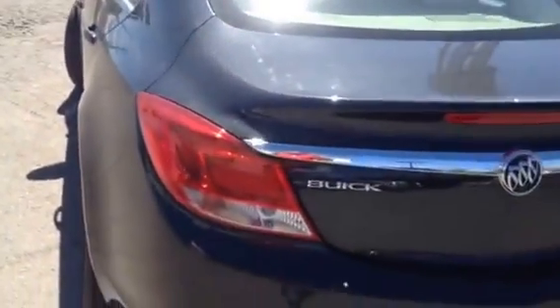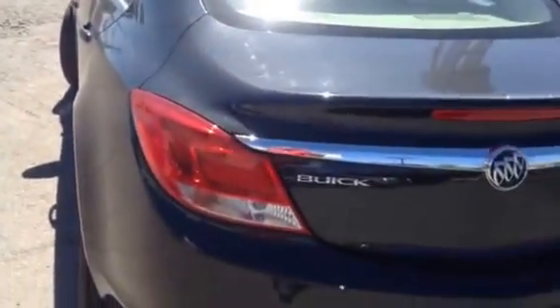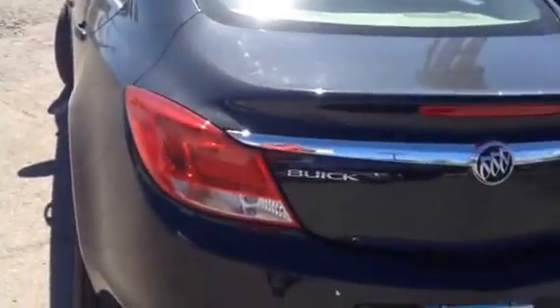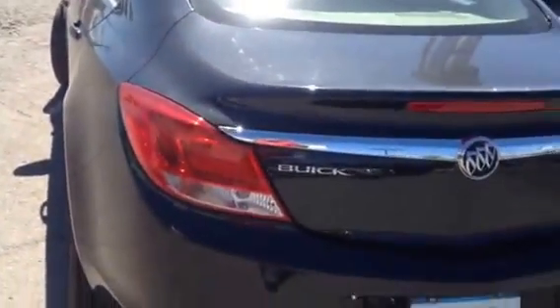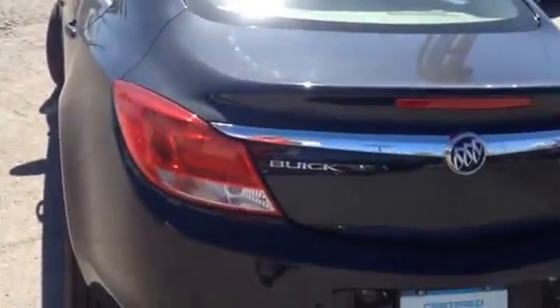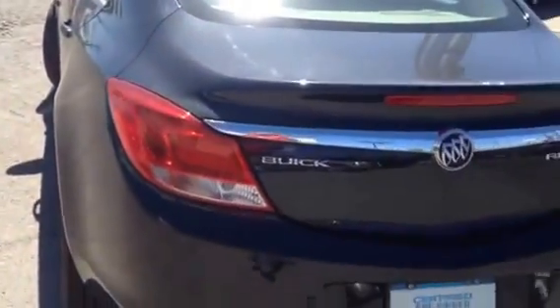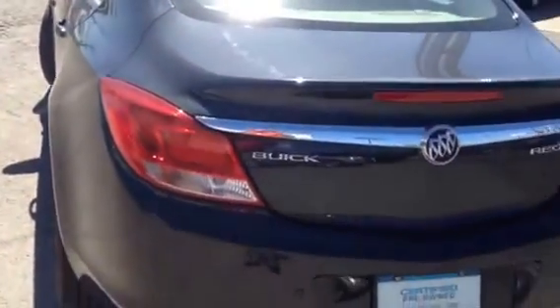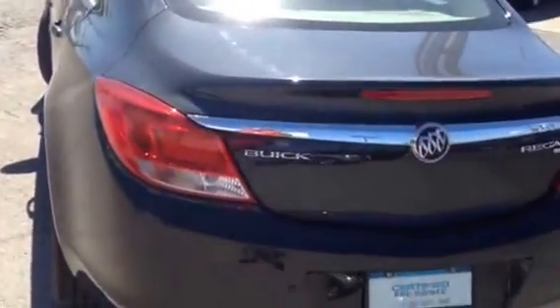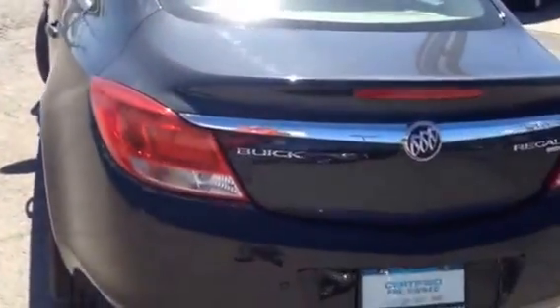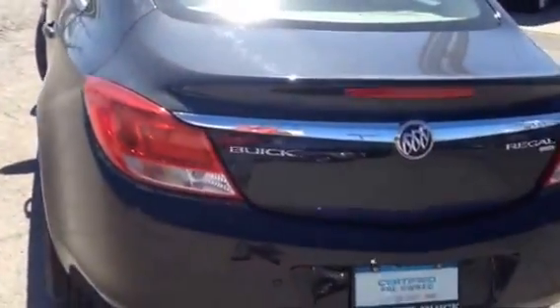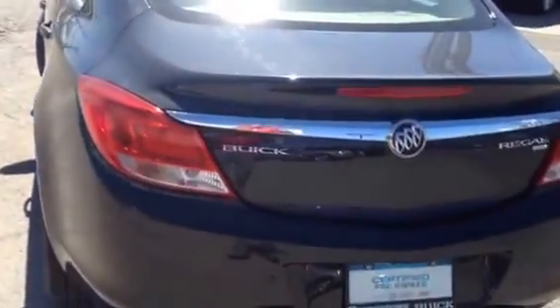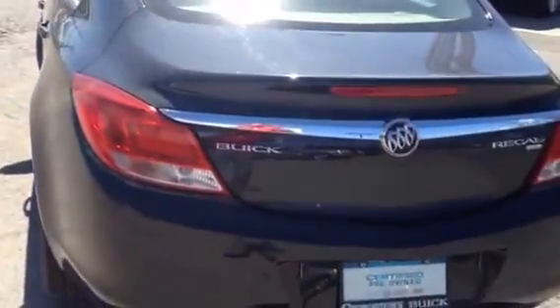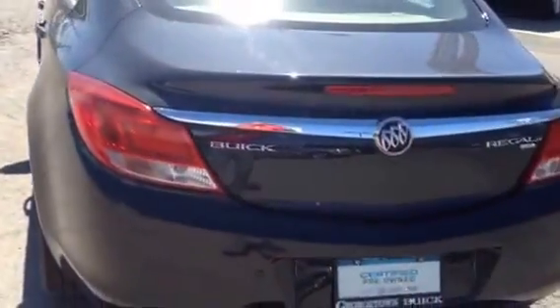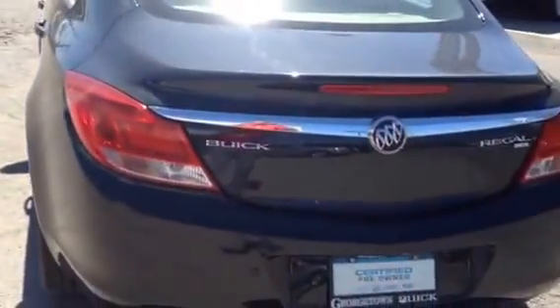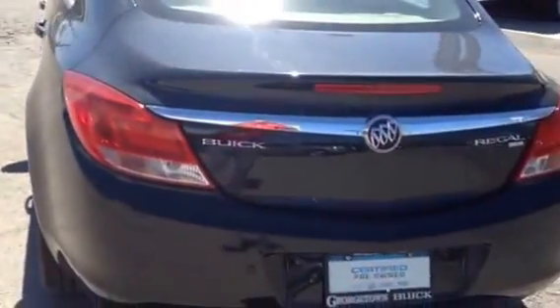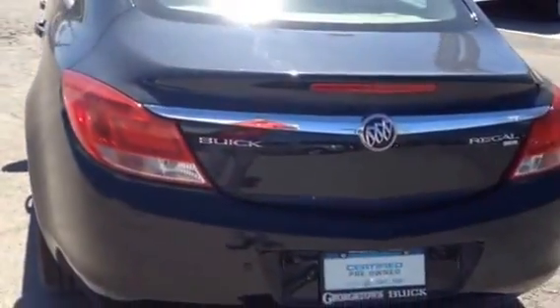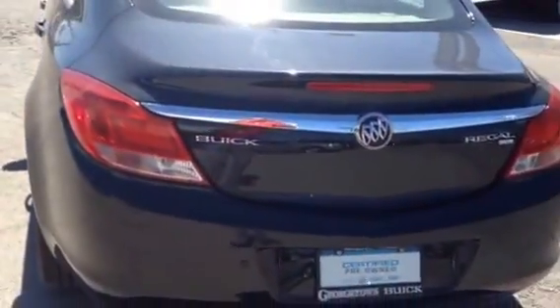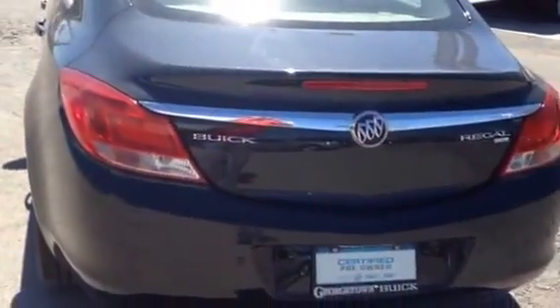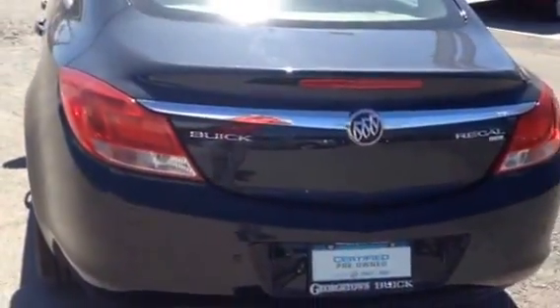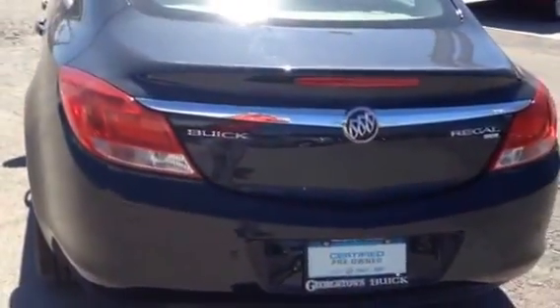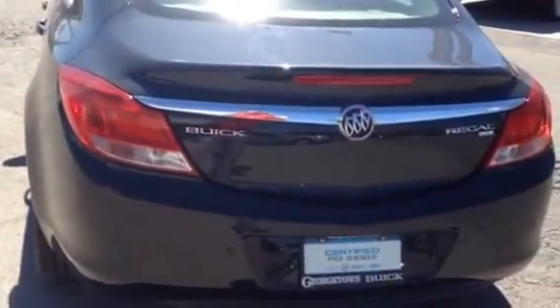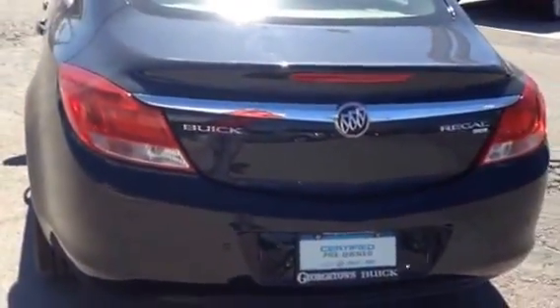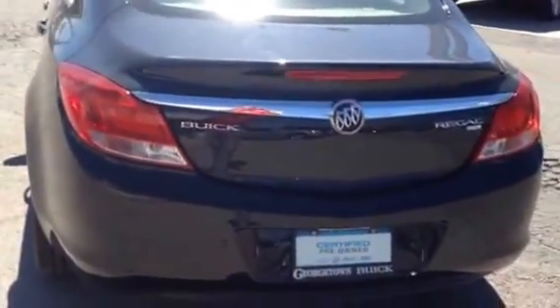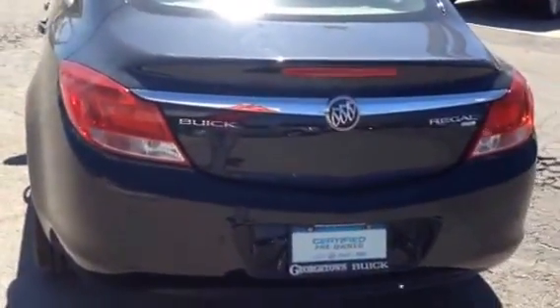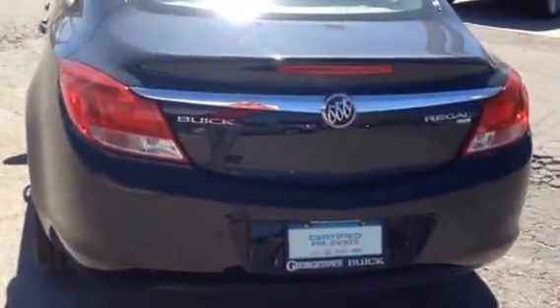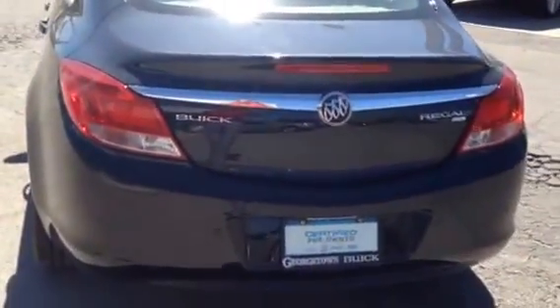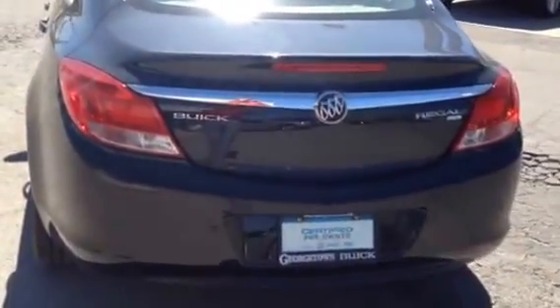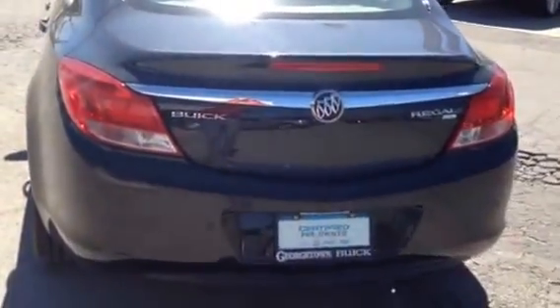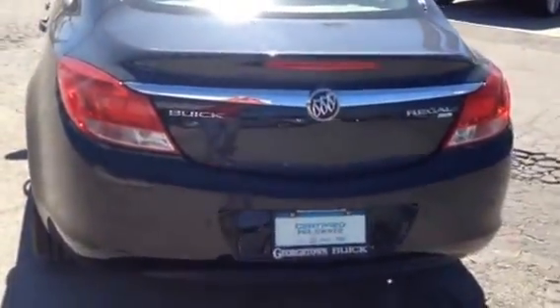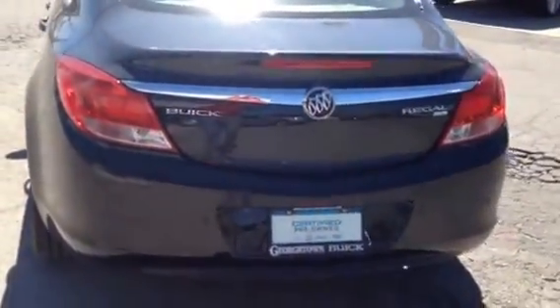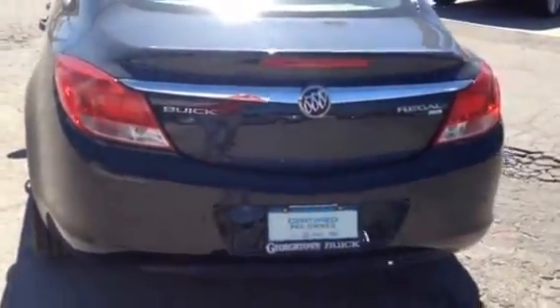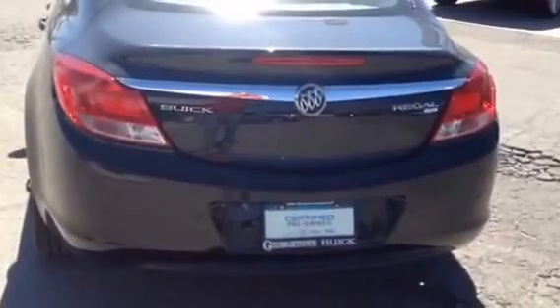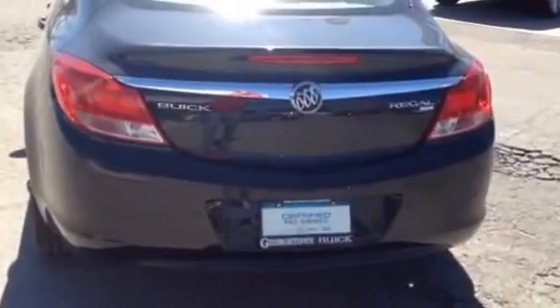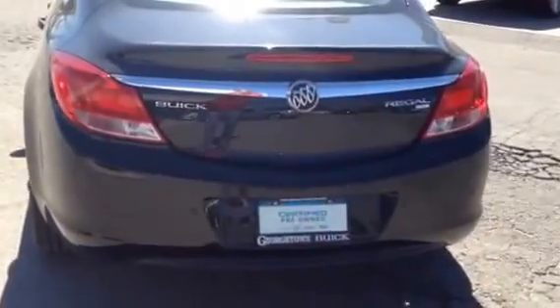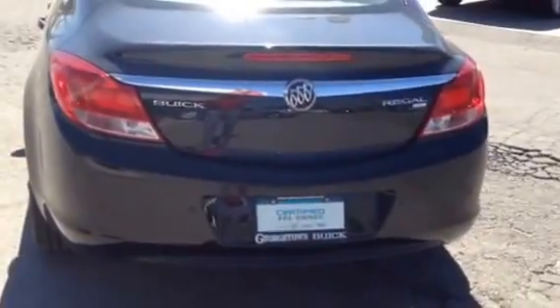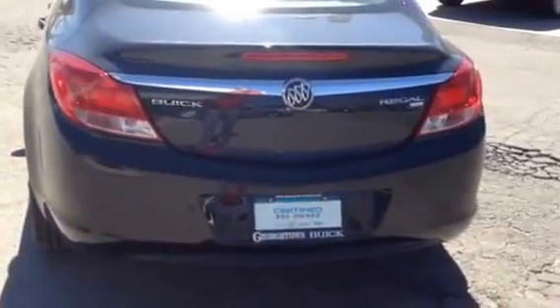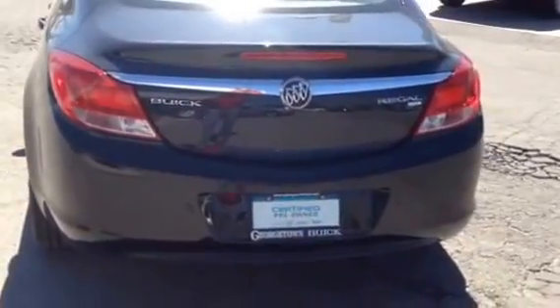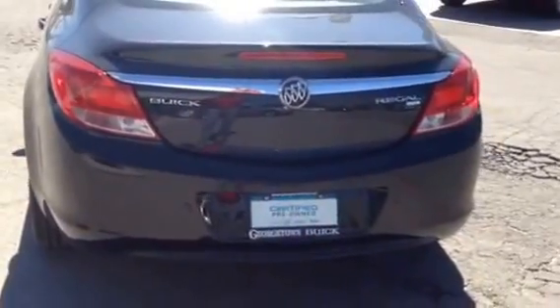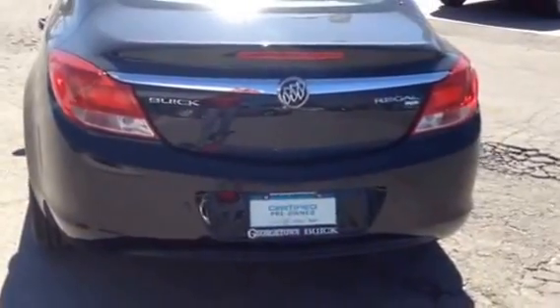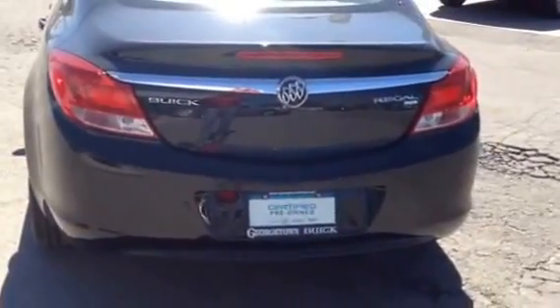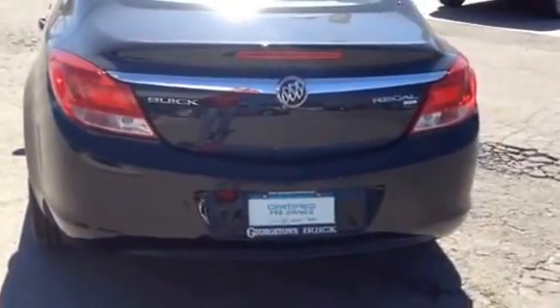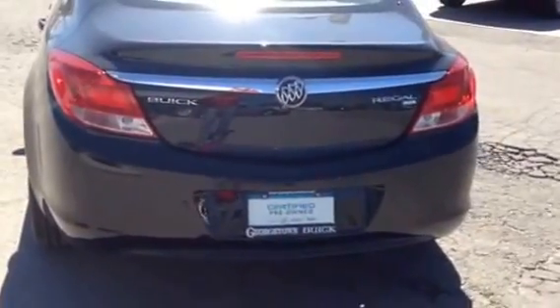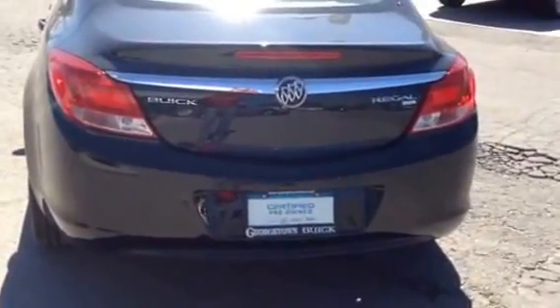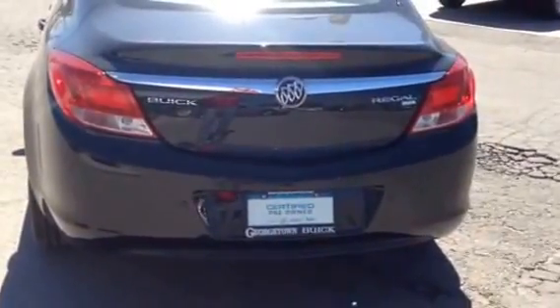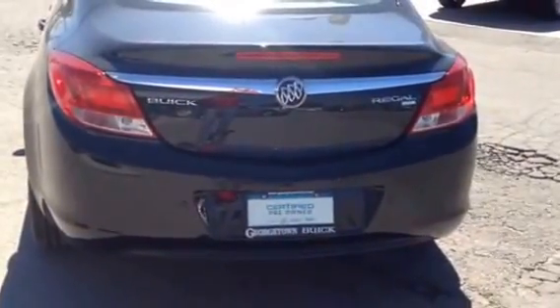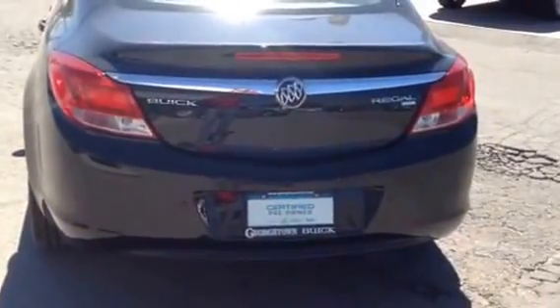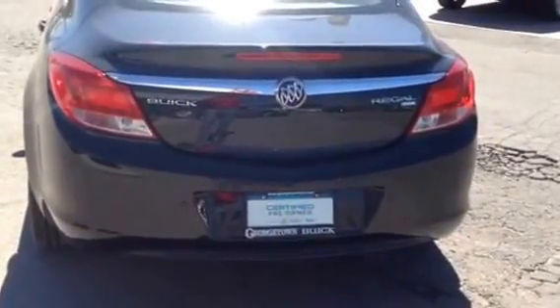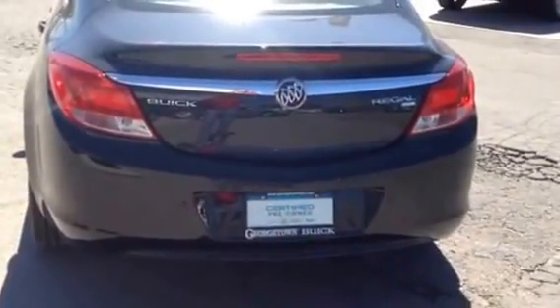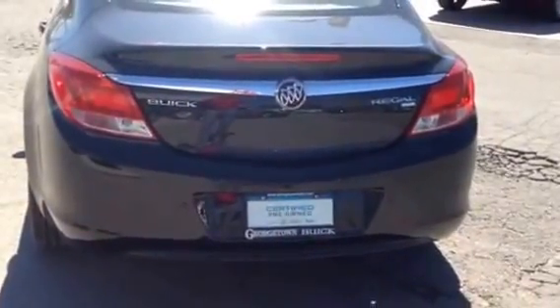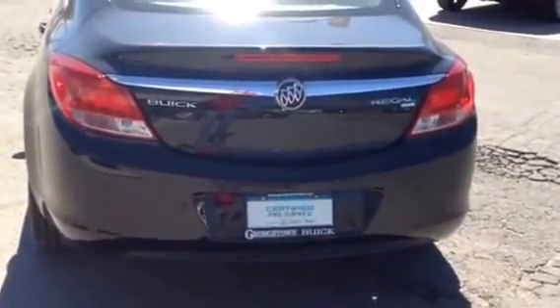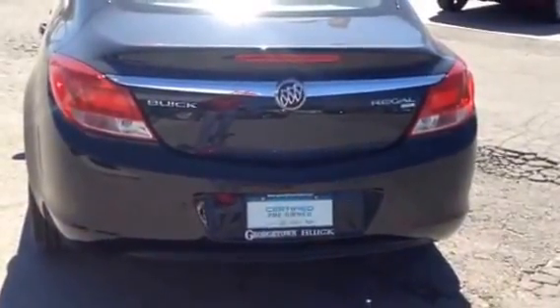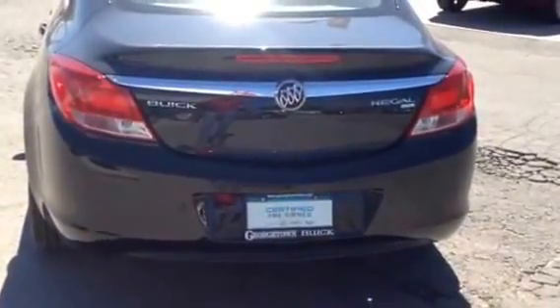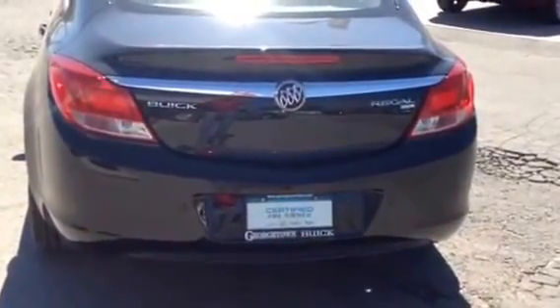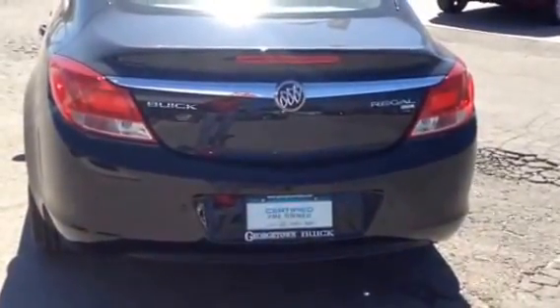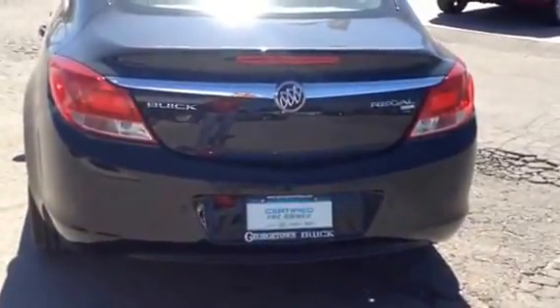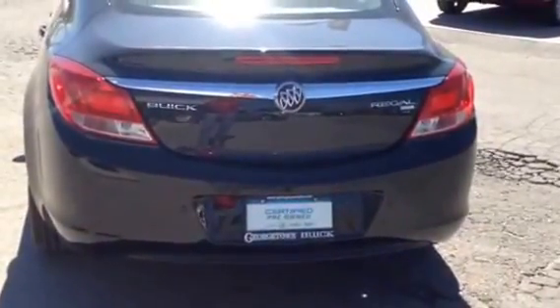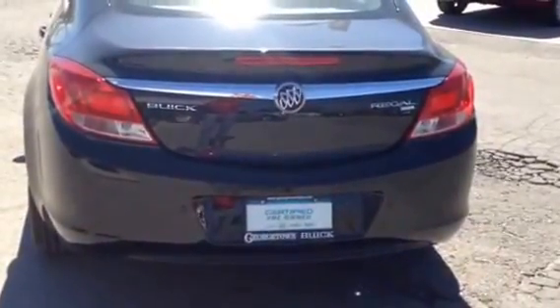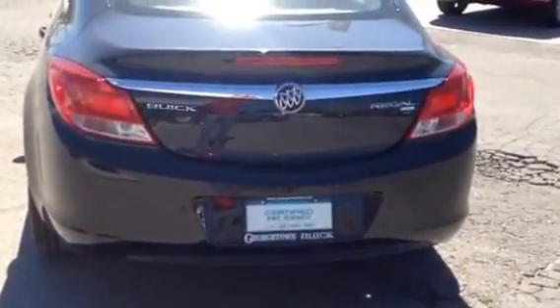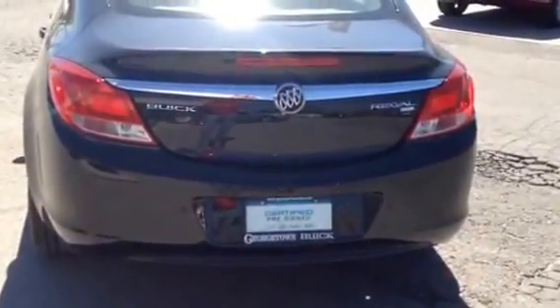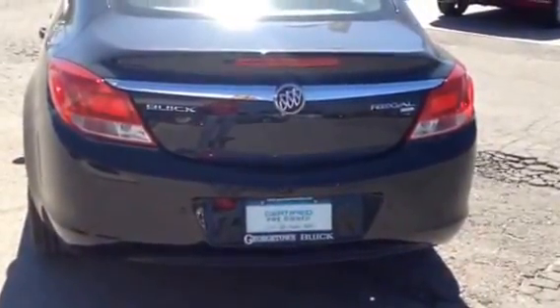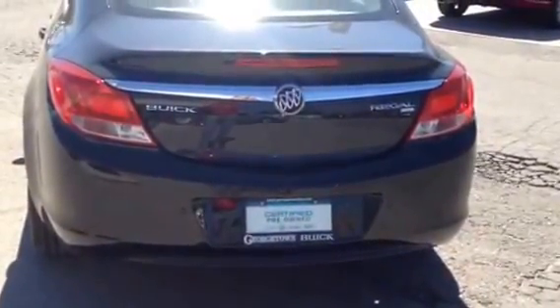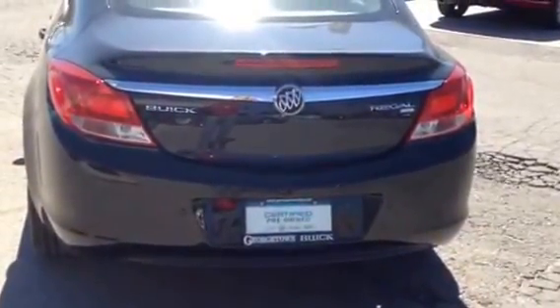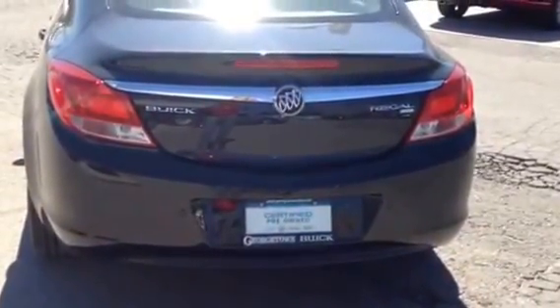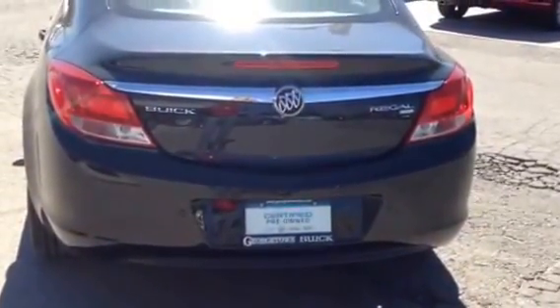Ultrasonic rear parking sensors as well — another nice feature on this vehicle.